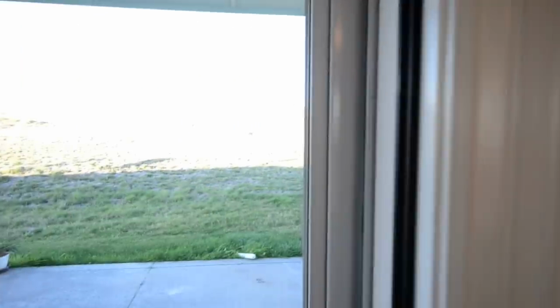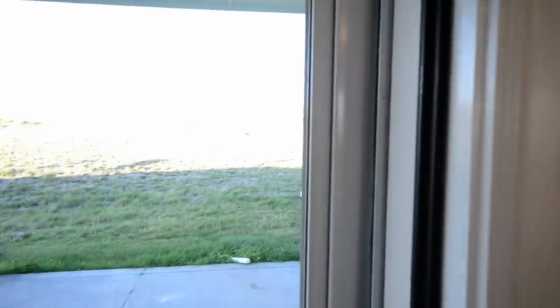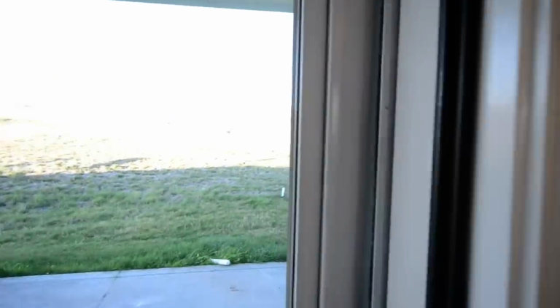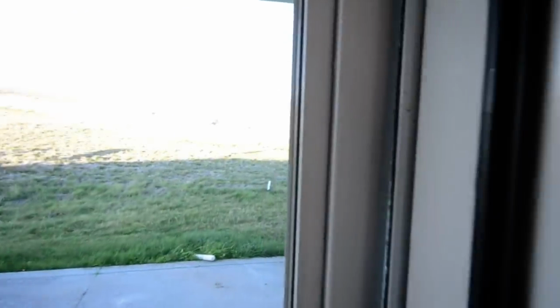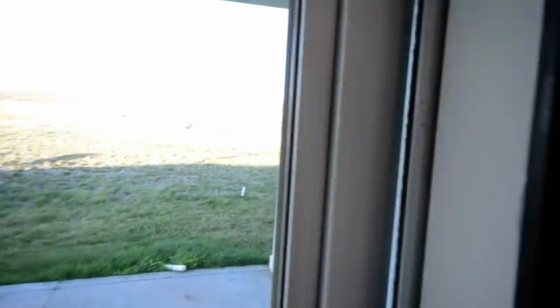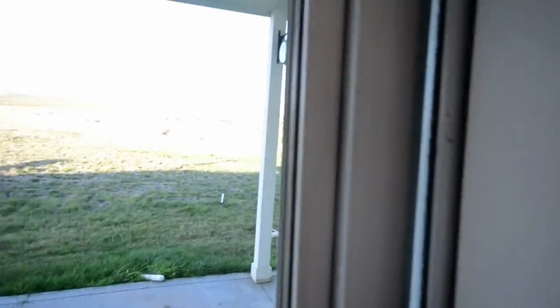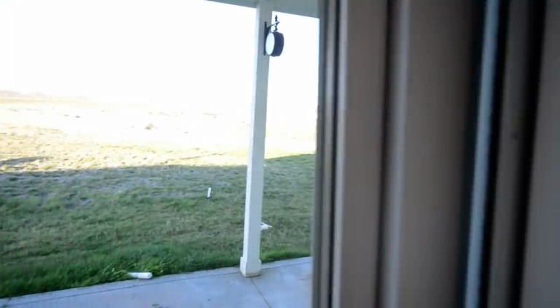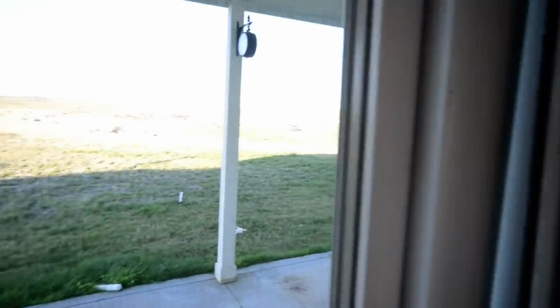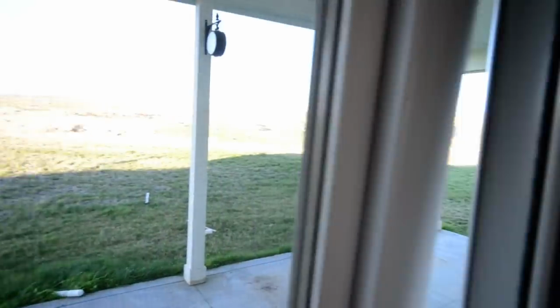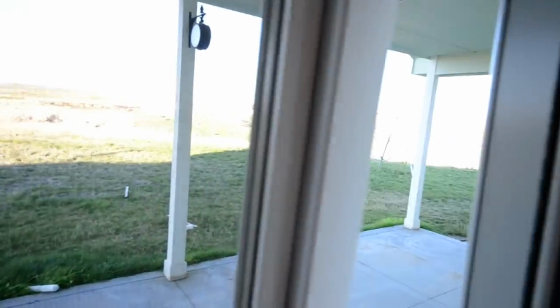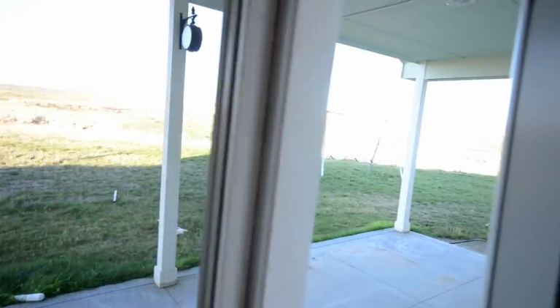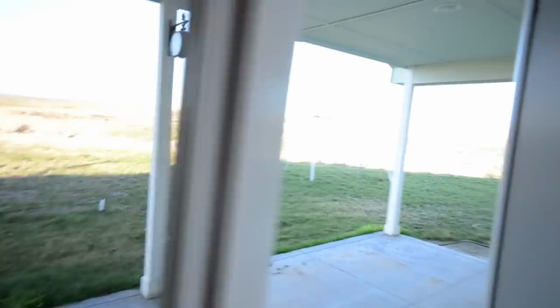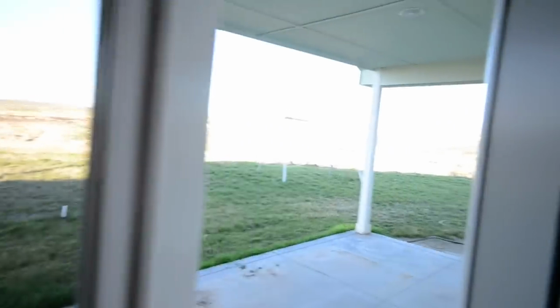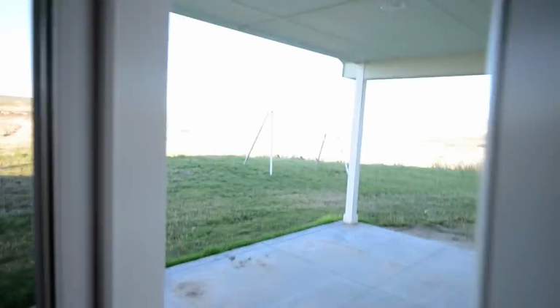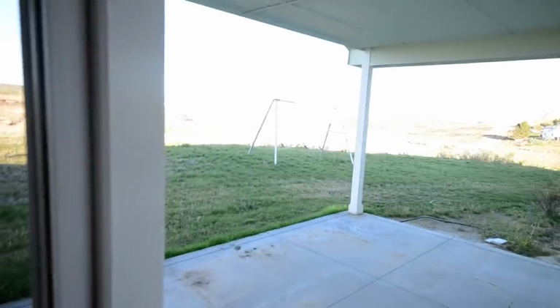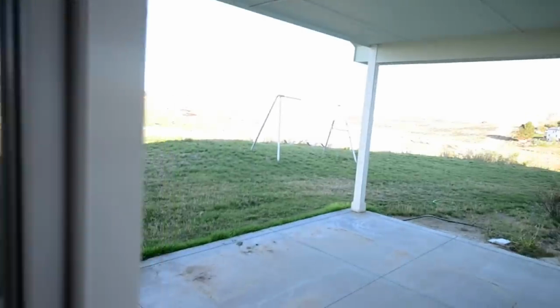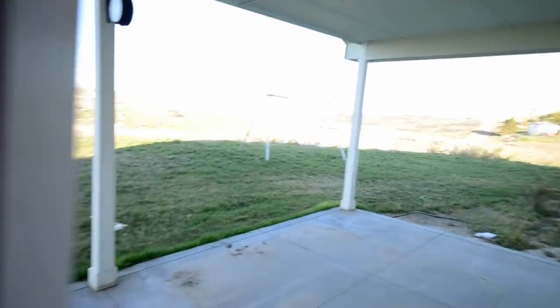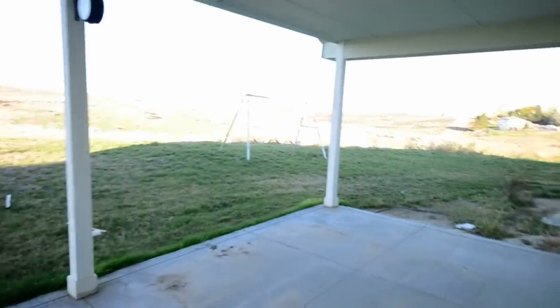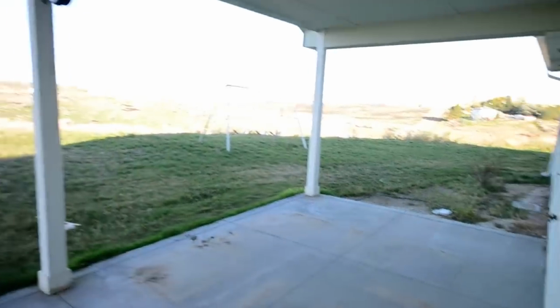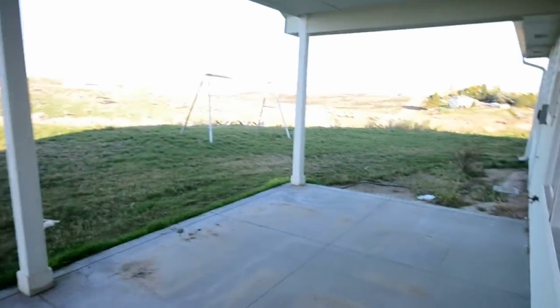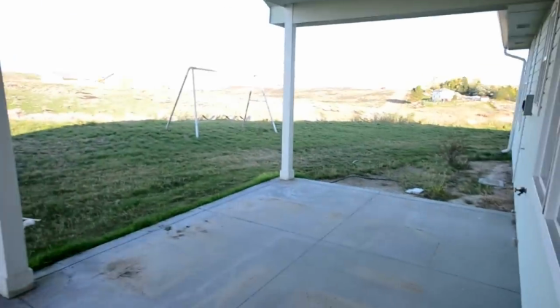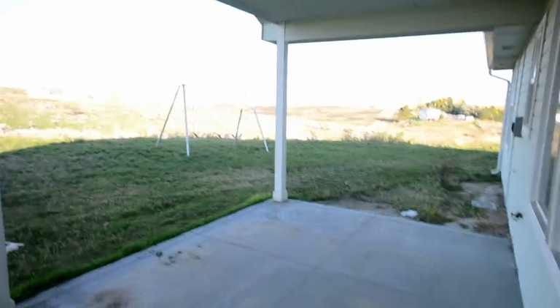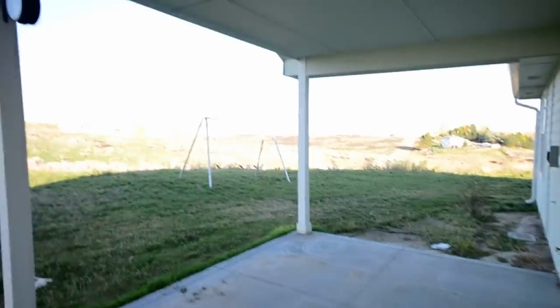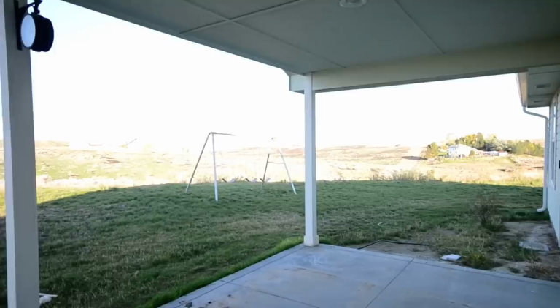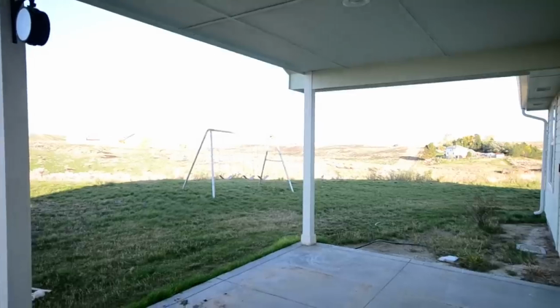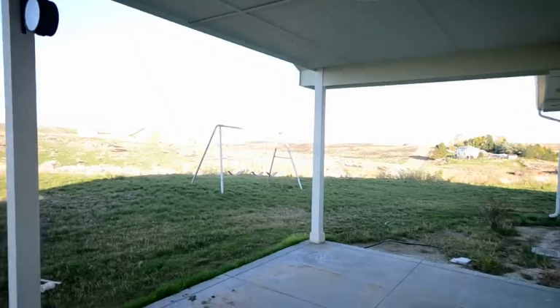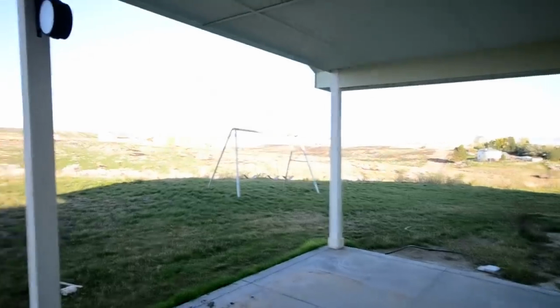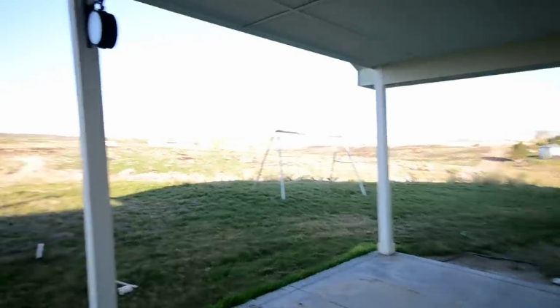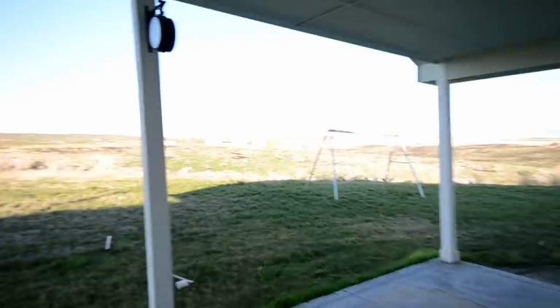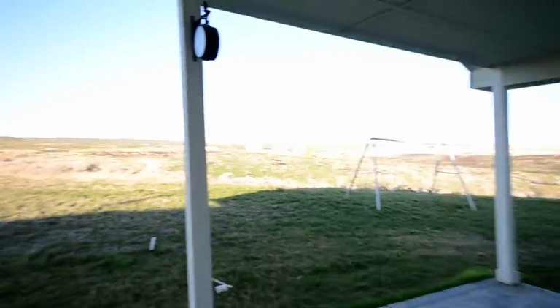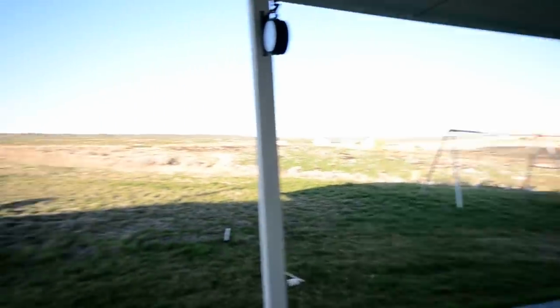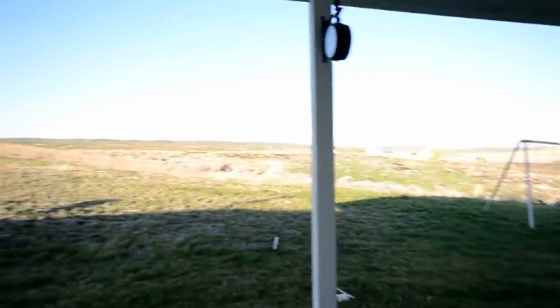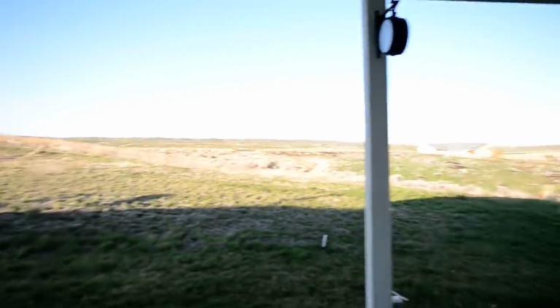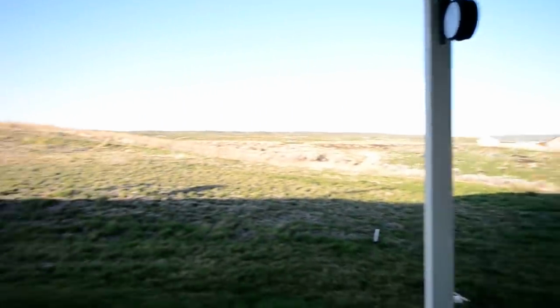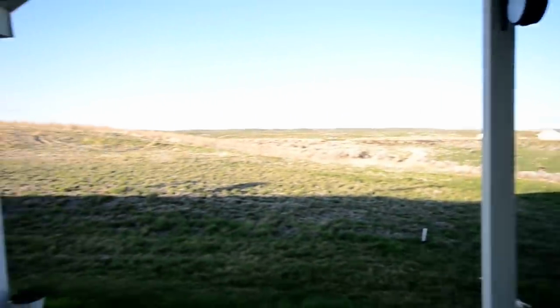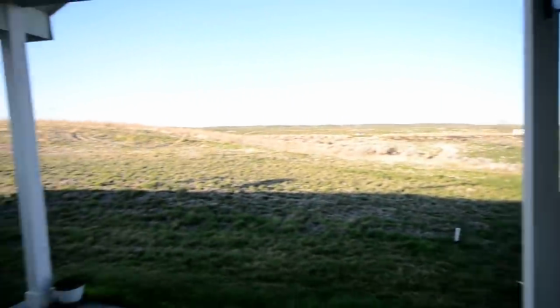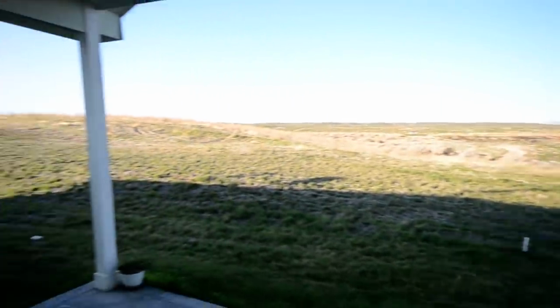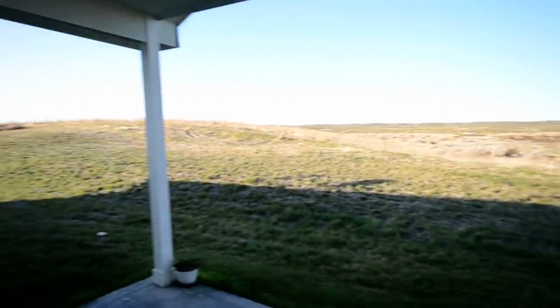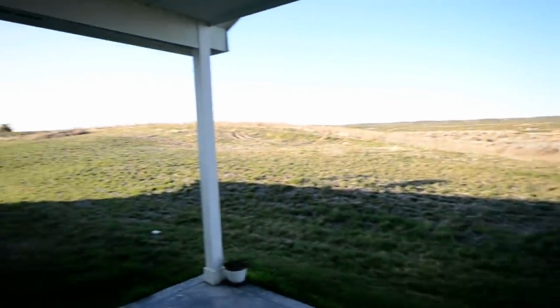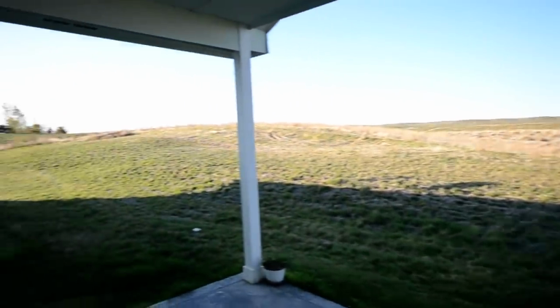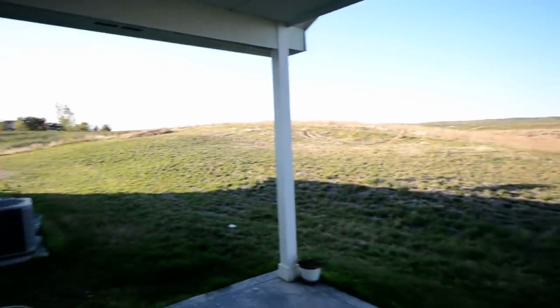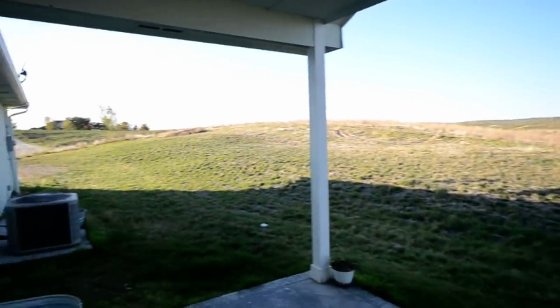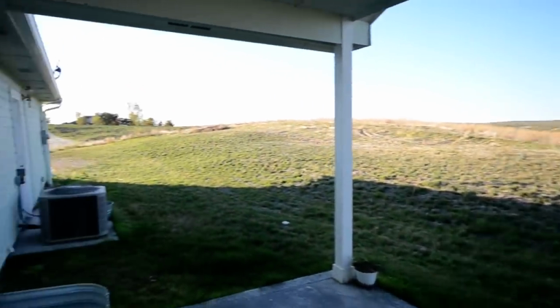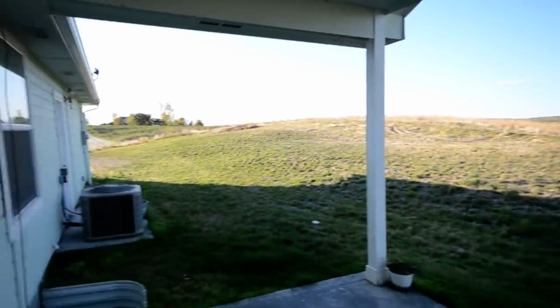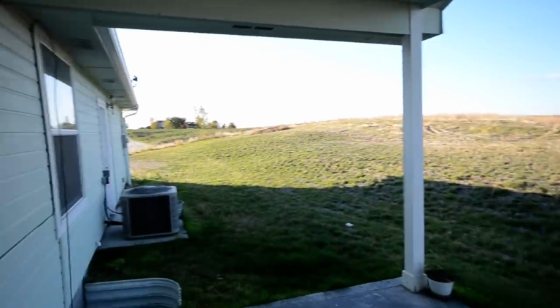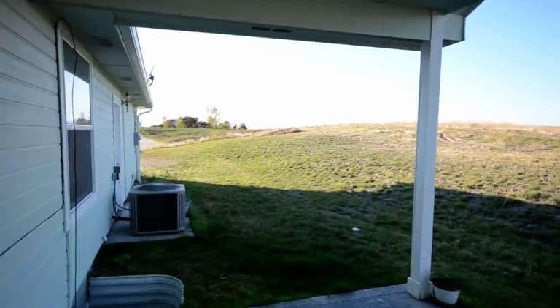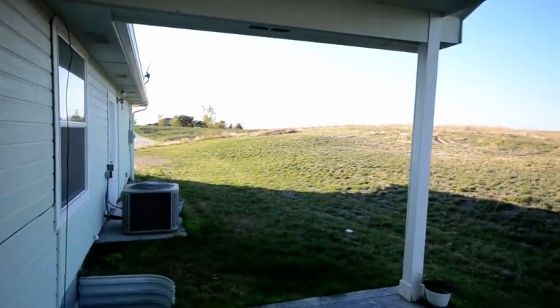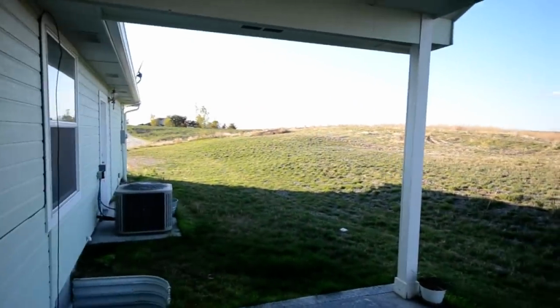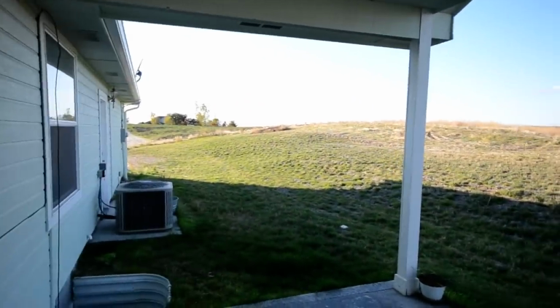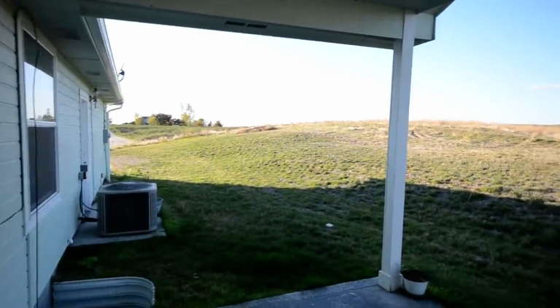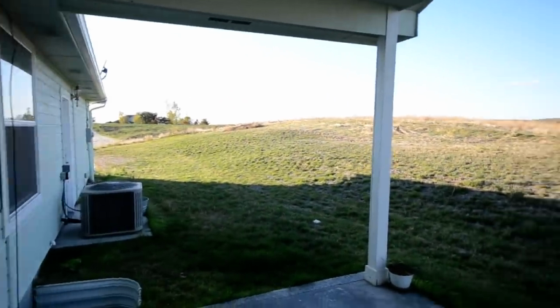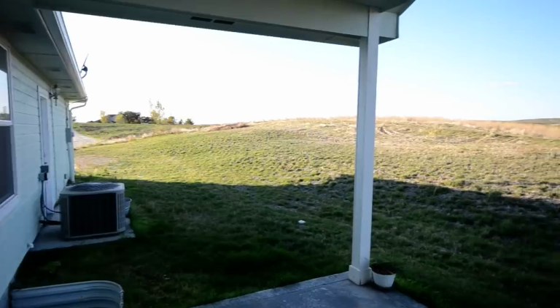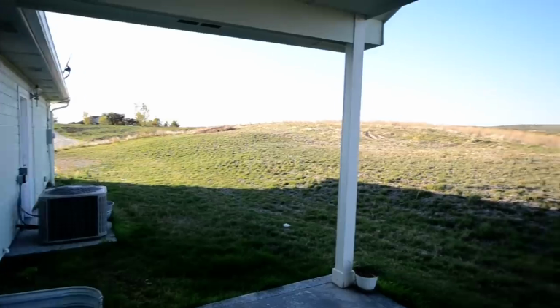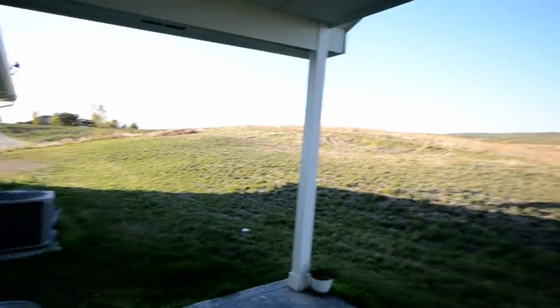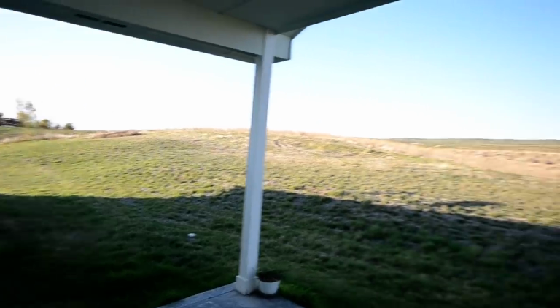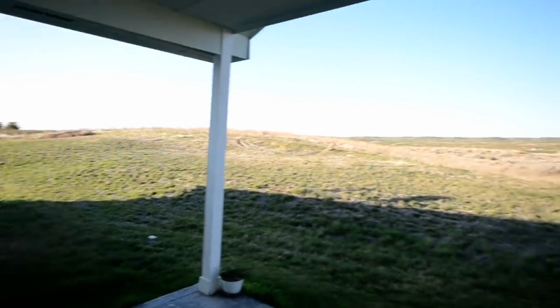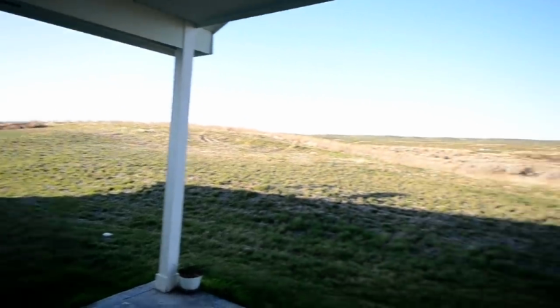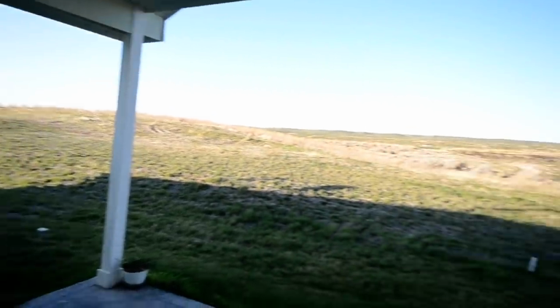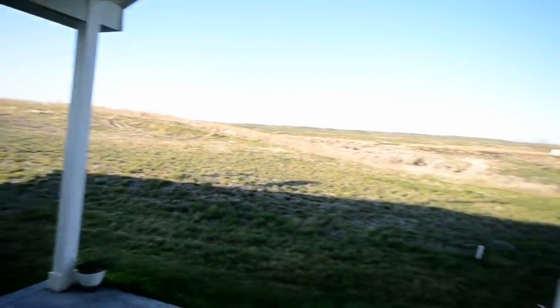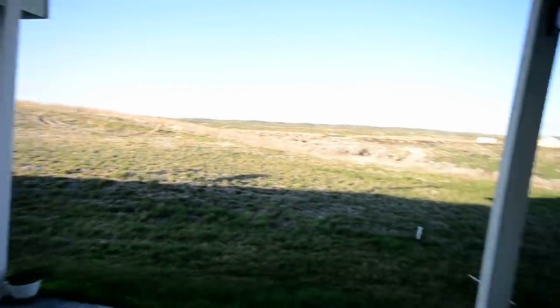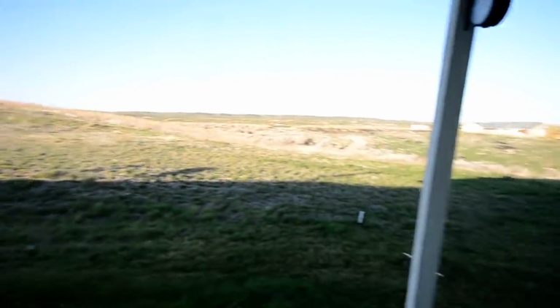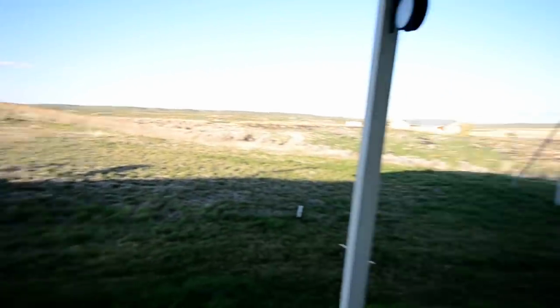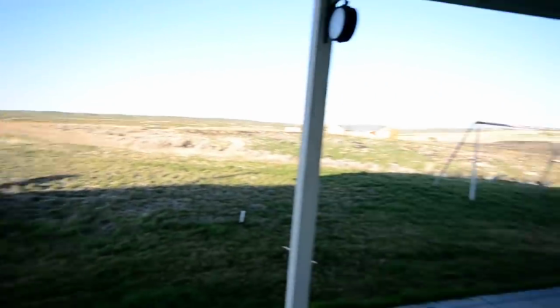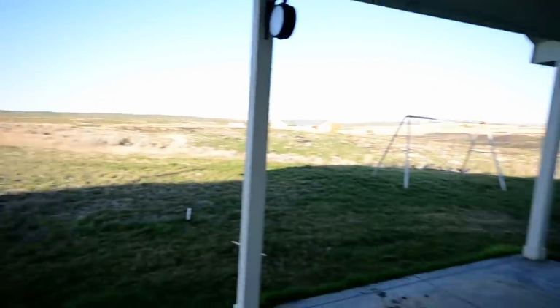Out the back door we have a covered patio, and then you can see all the land here — it comes with the property.